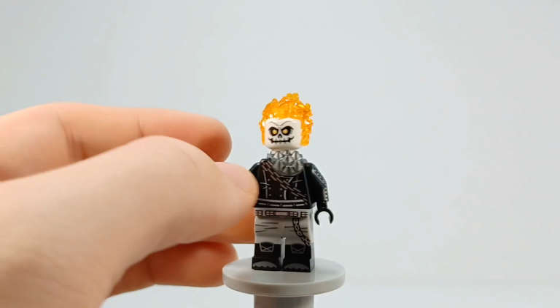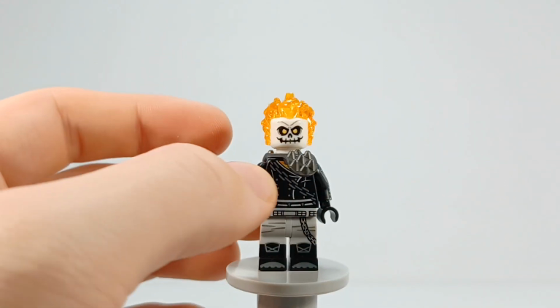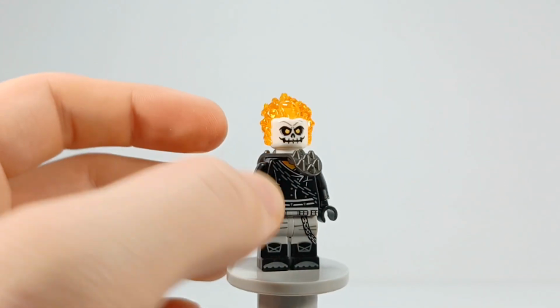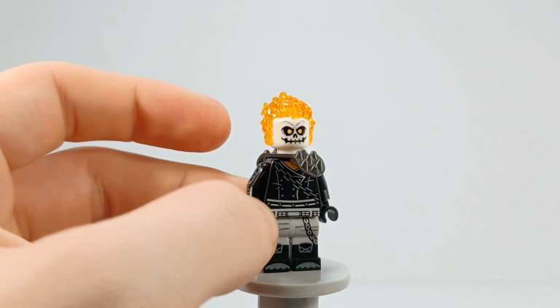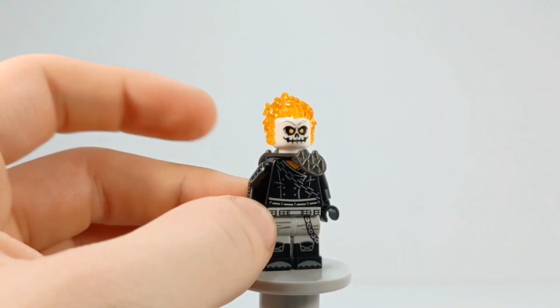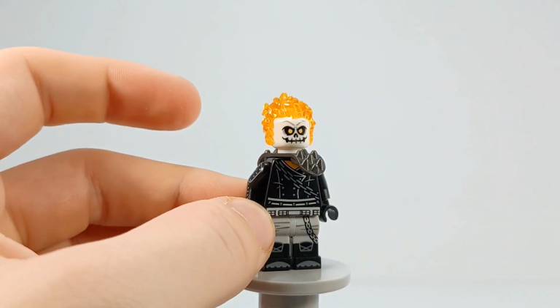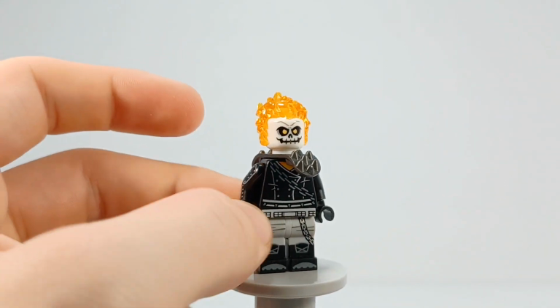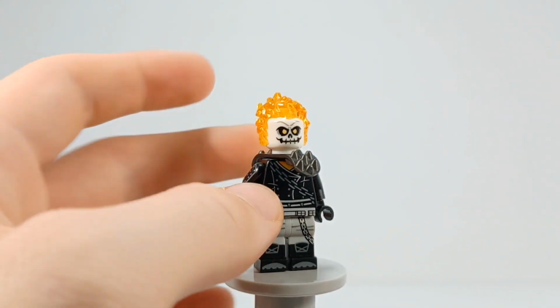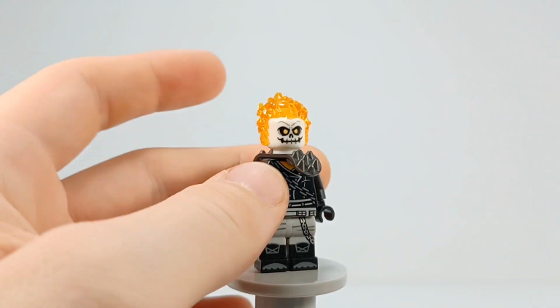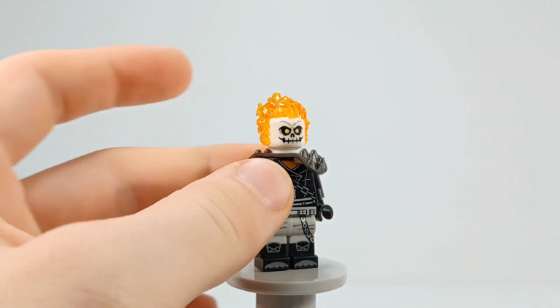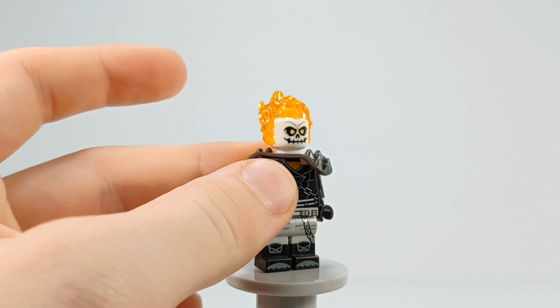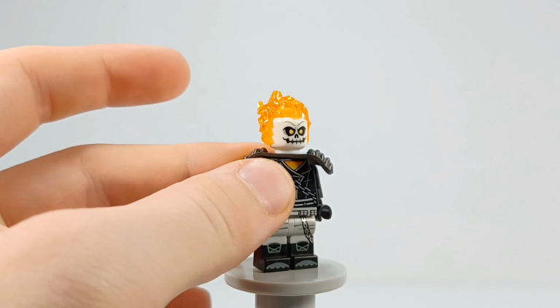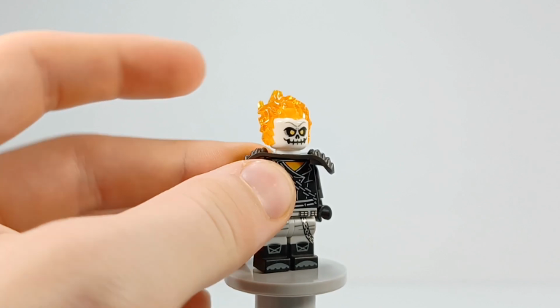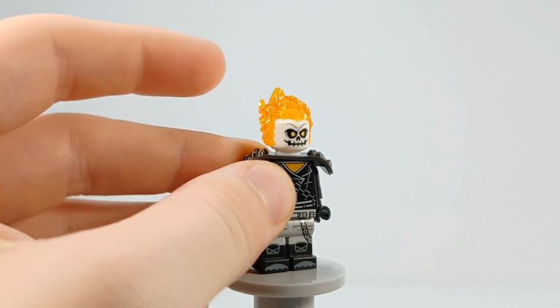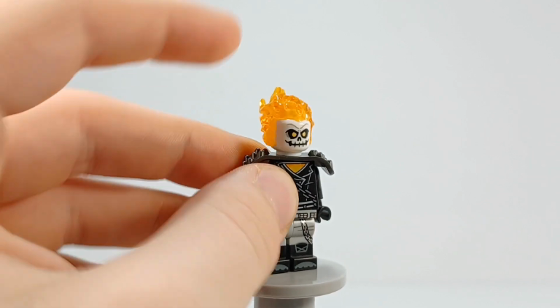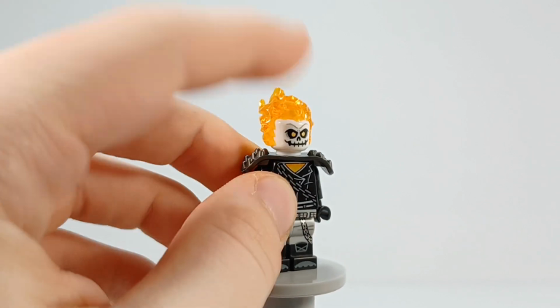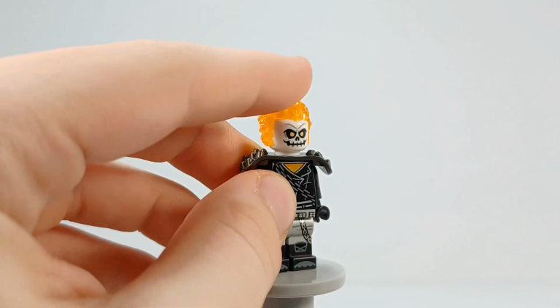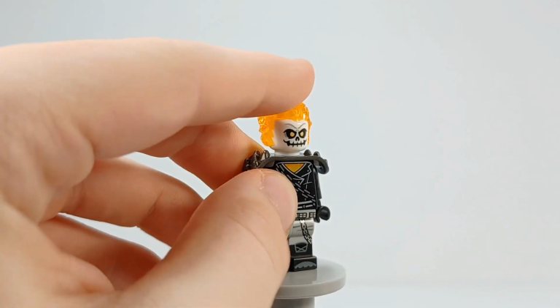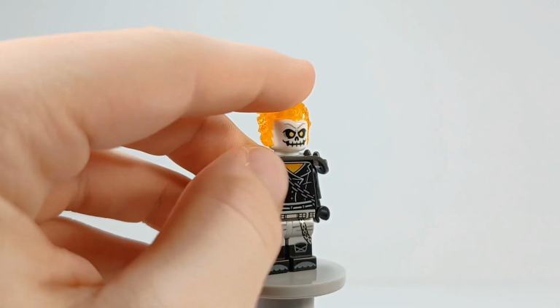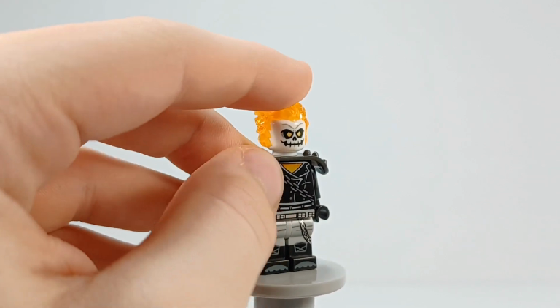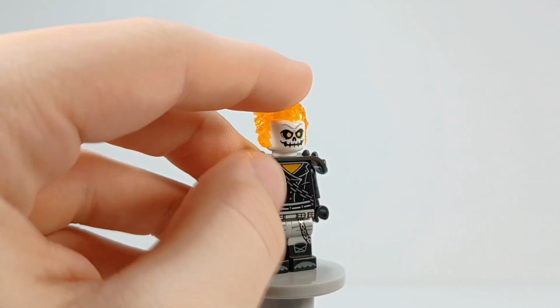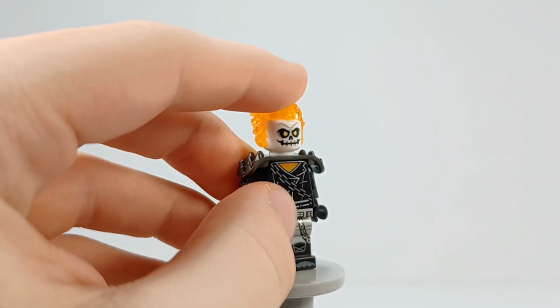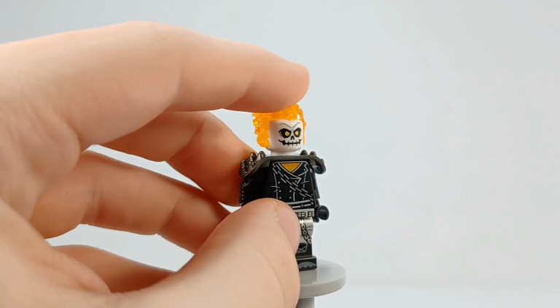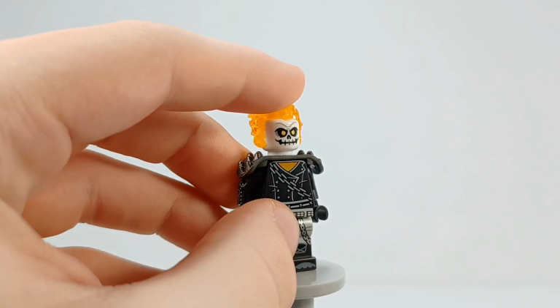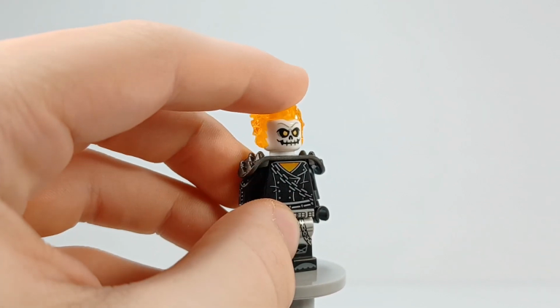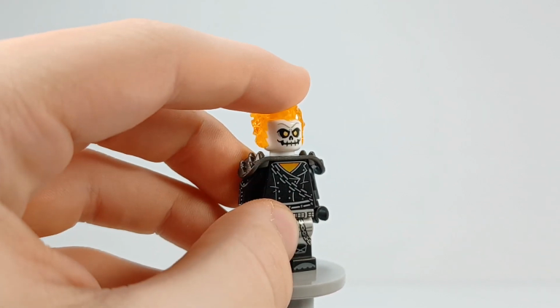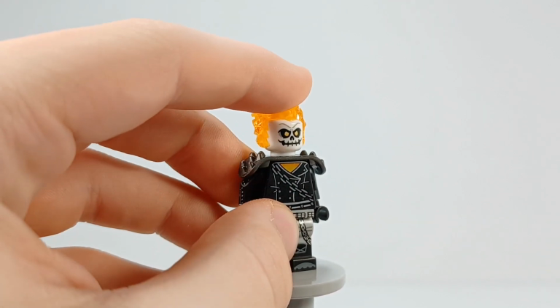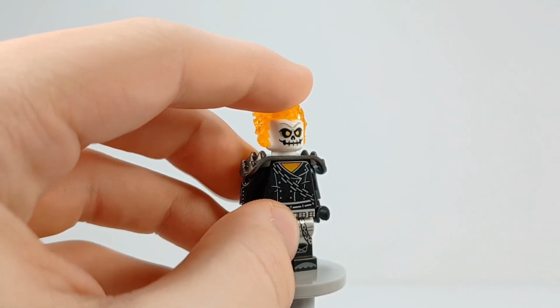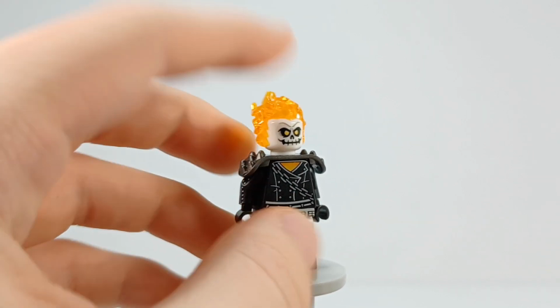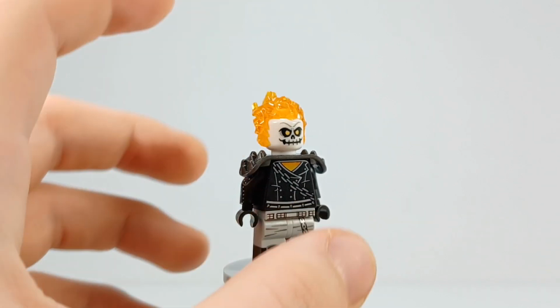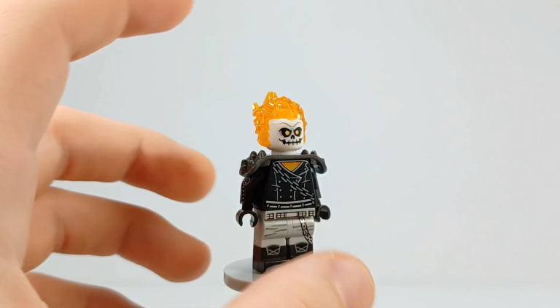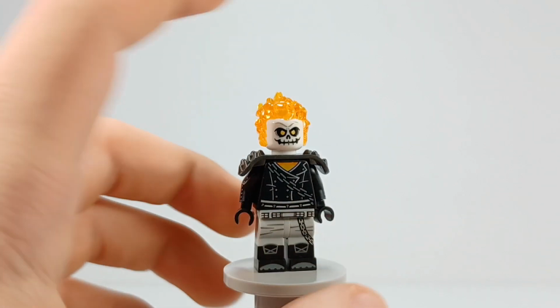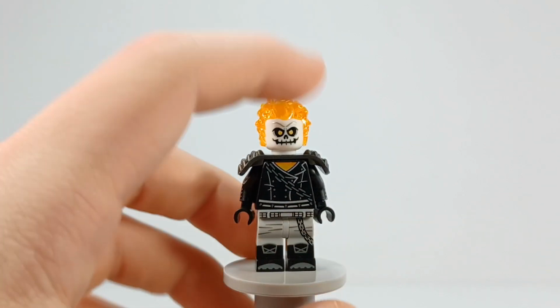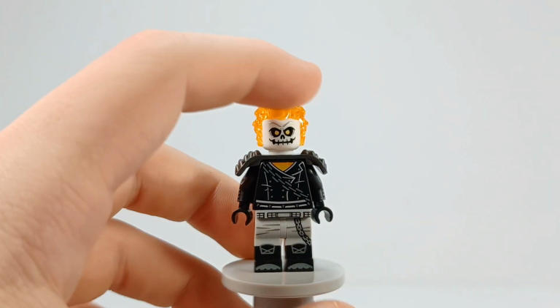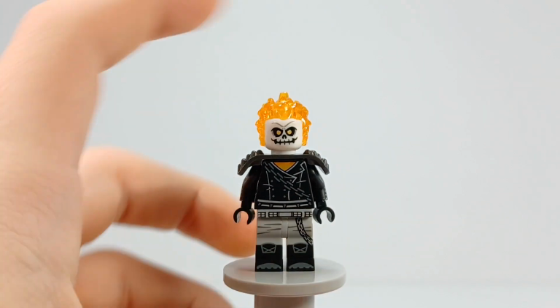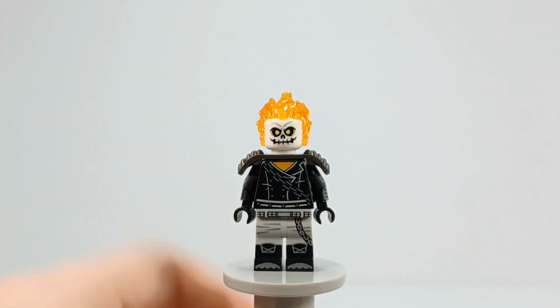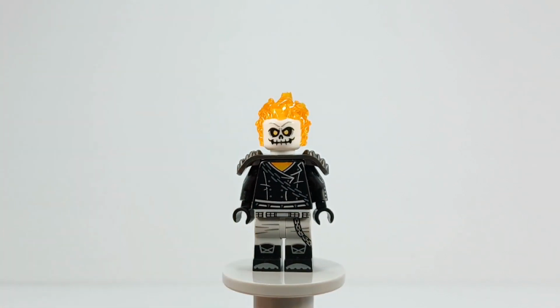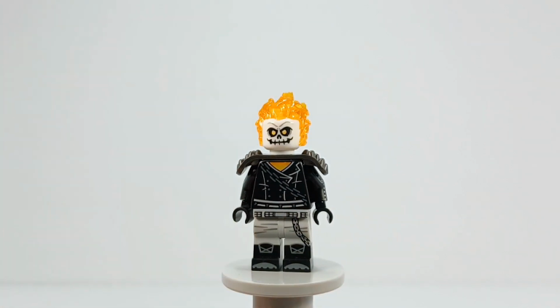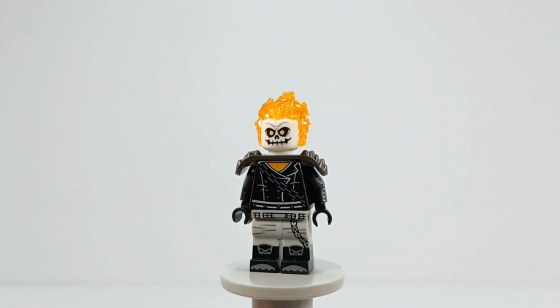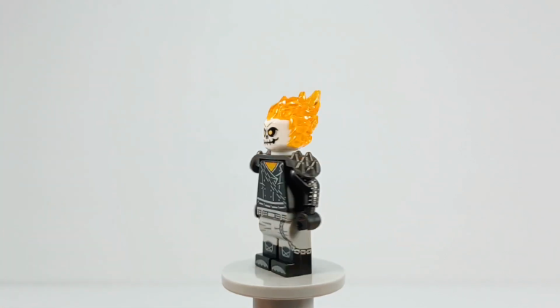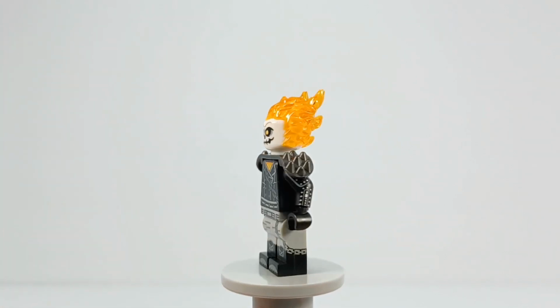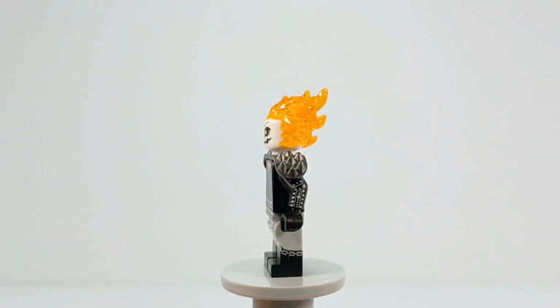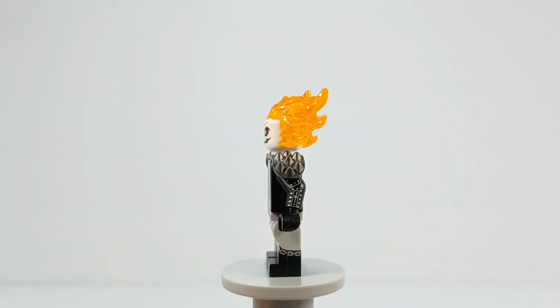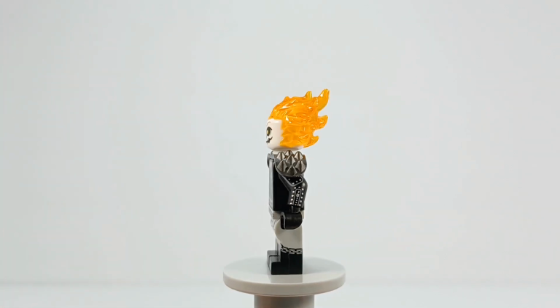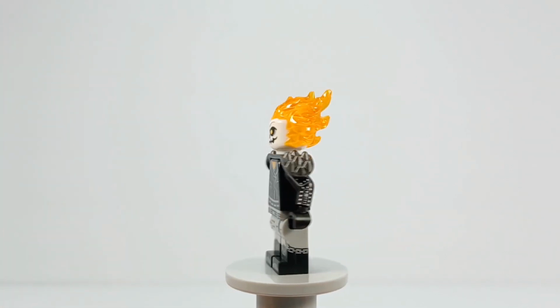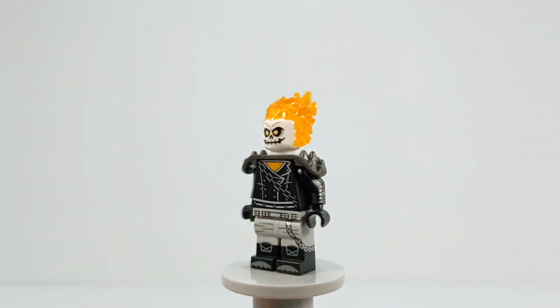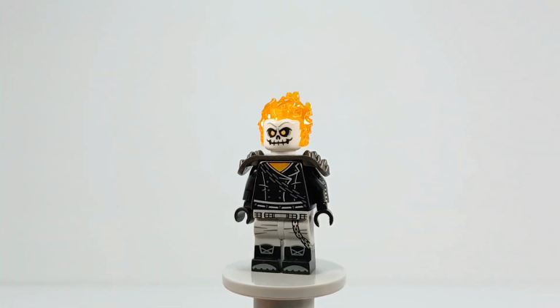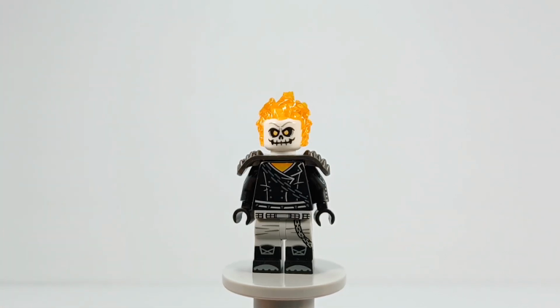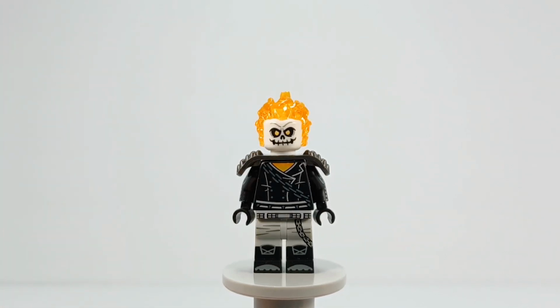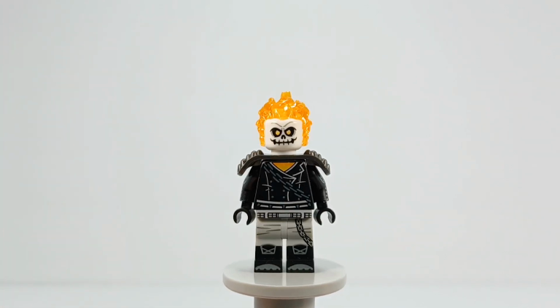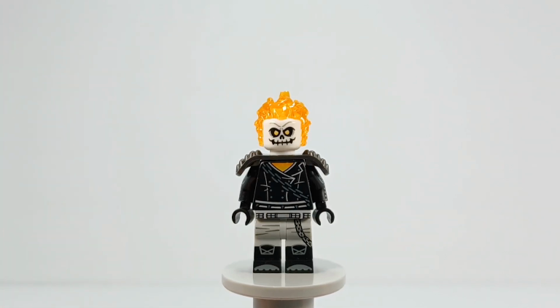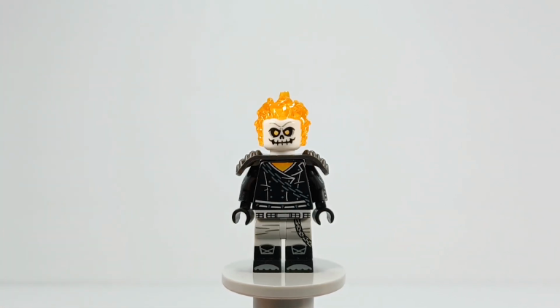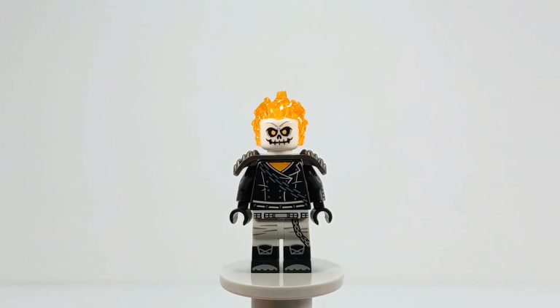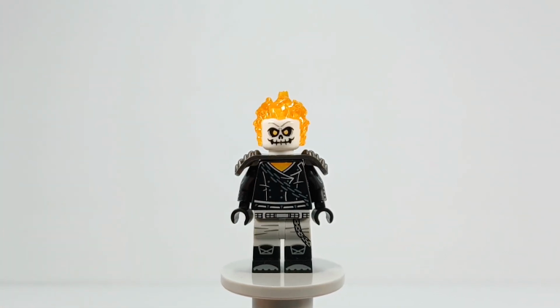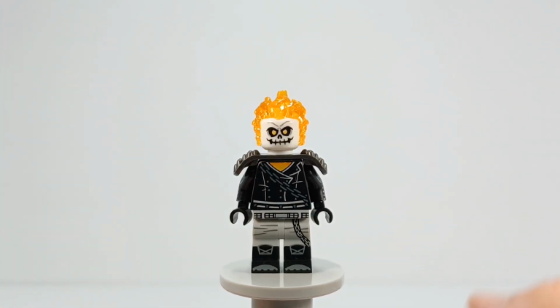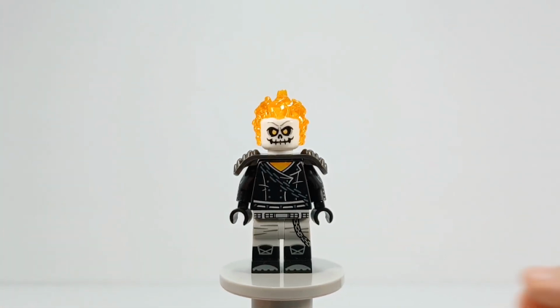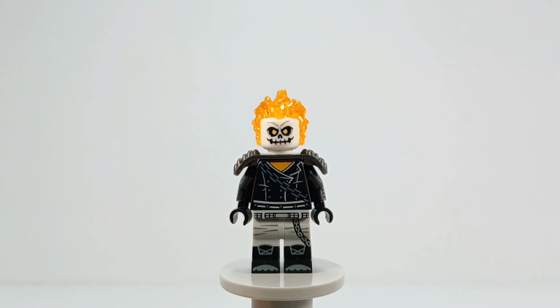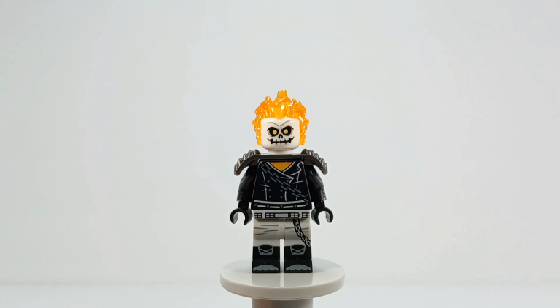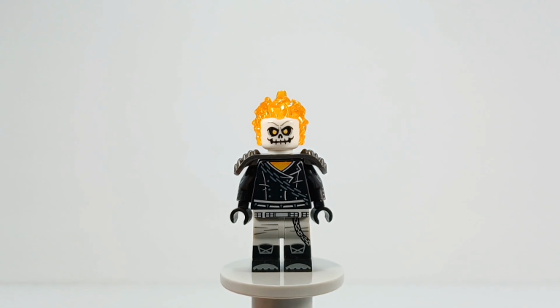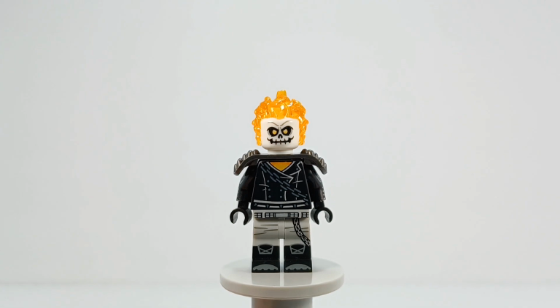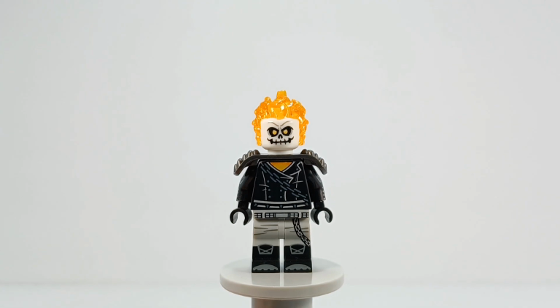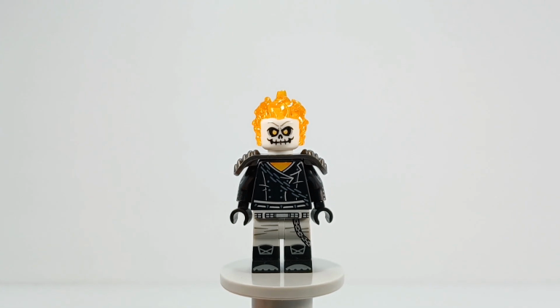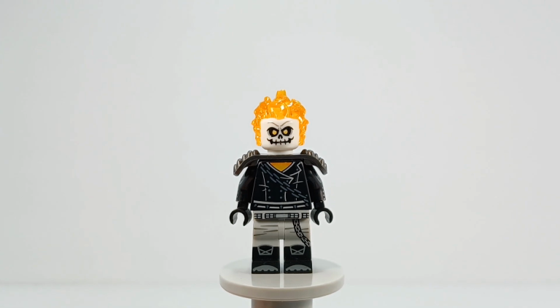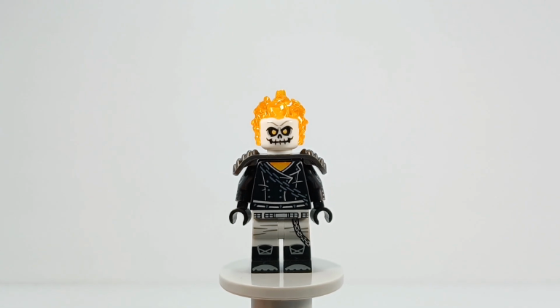The shoulder pads I don't know where they're from — I just Bricklinked them and gave them to him. And then the head is from the first Ghost Rider minifigure, which I do believe is Danny Ketch.